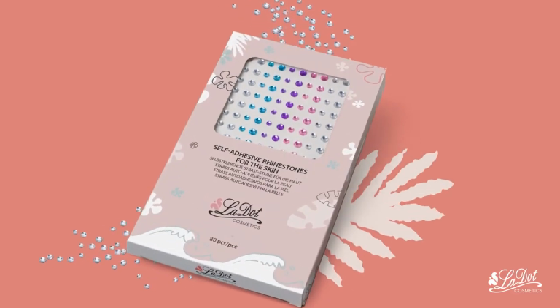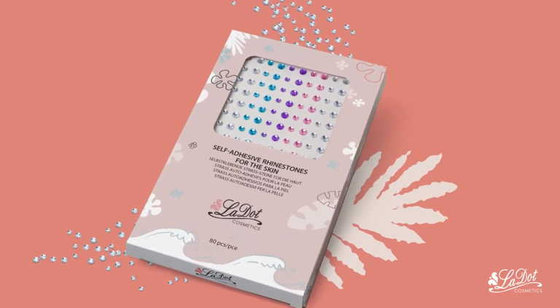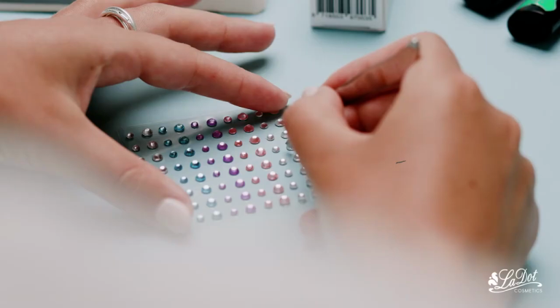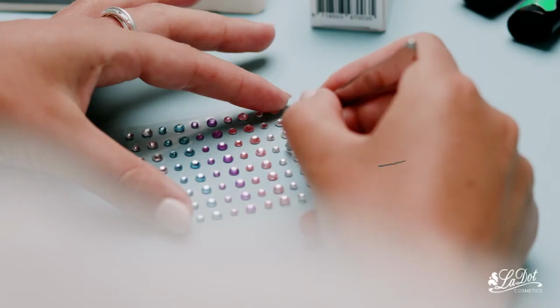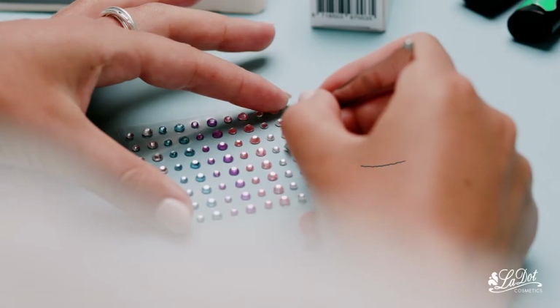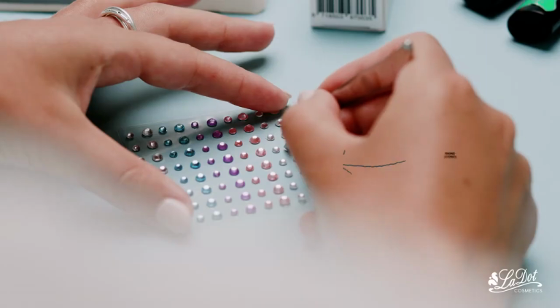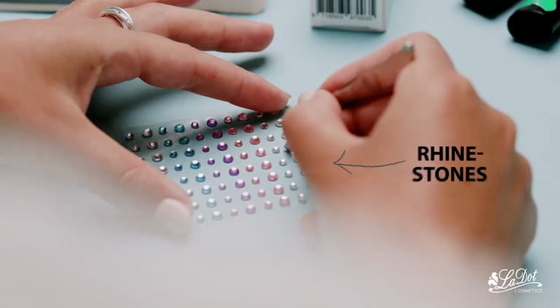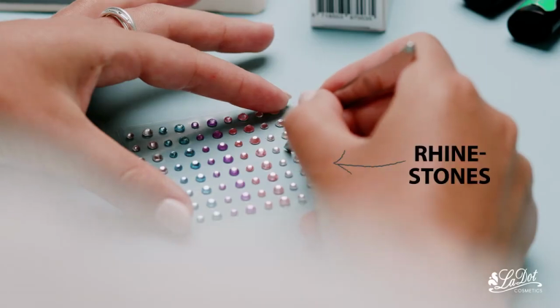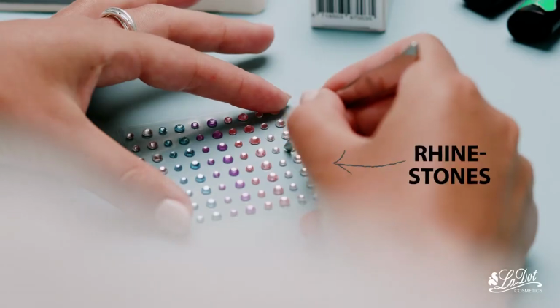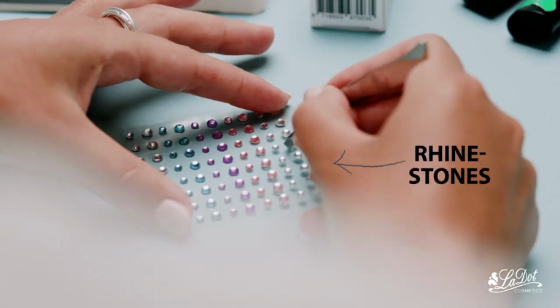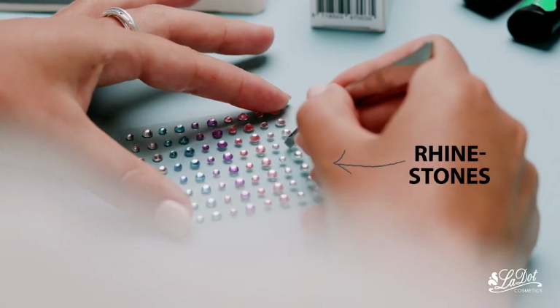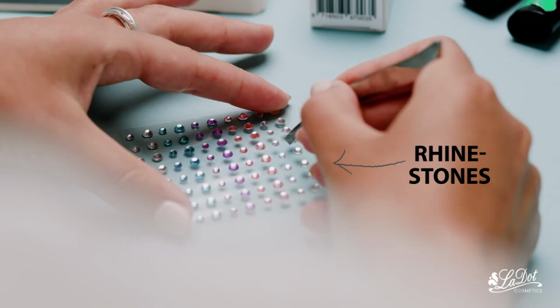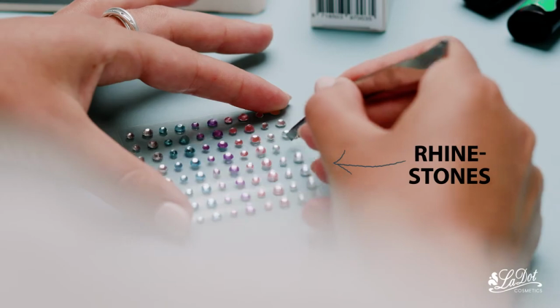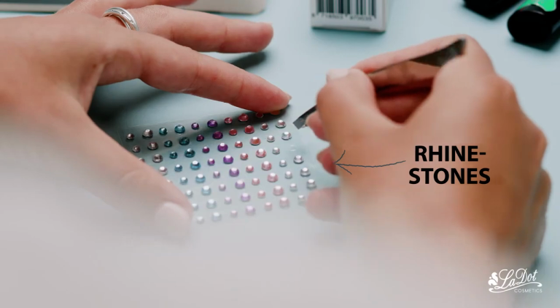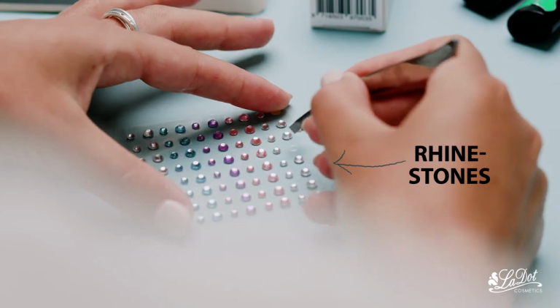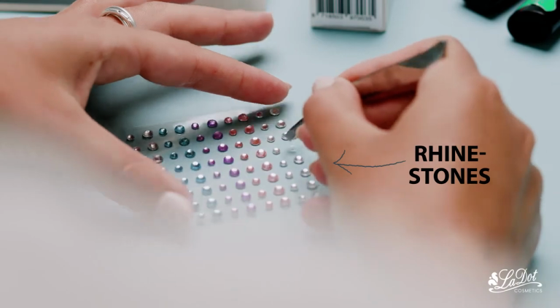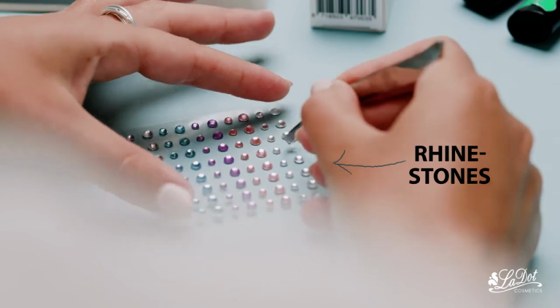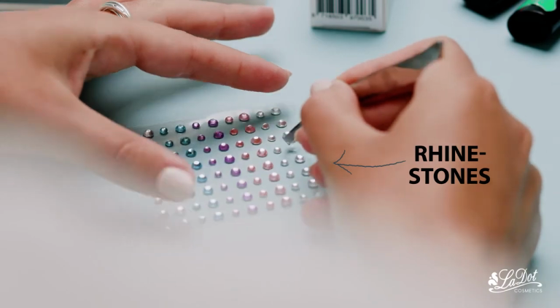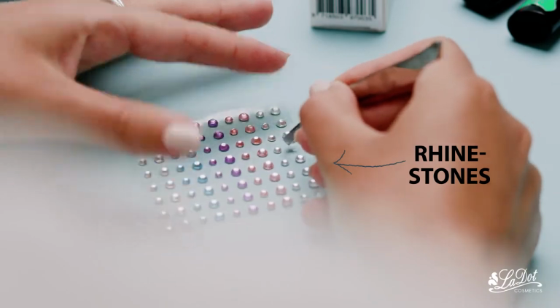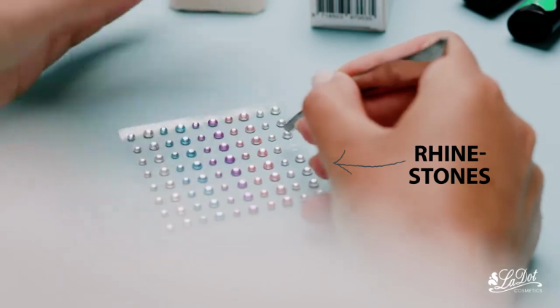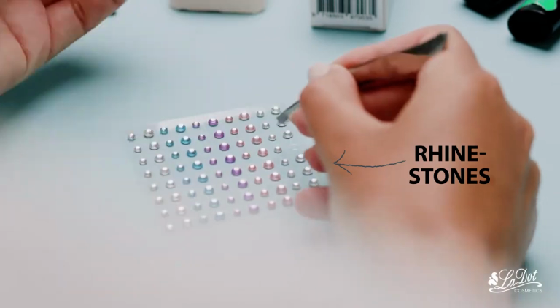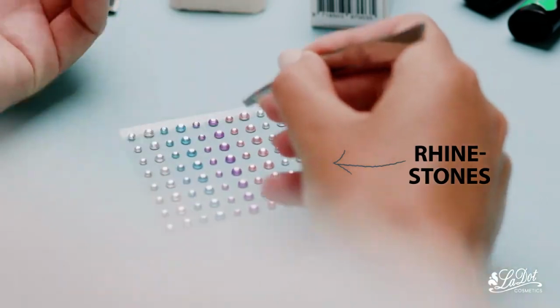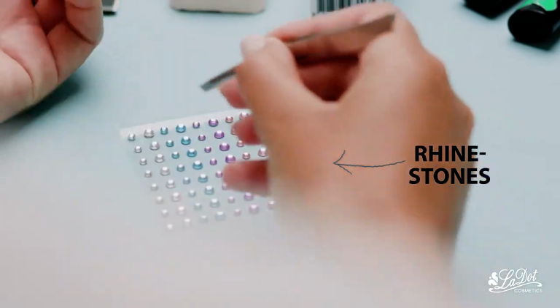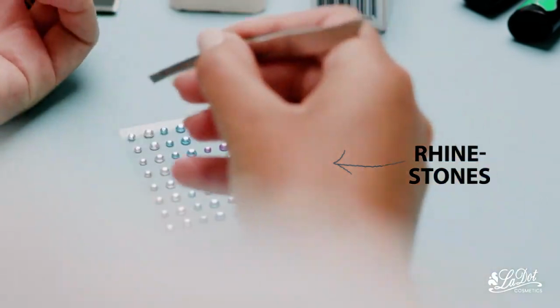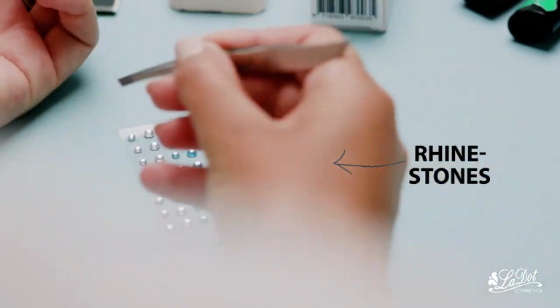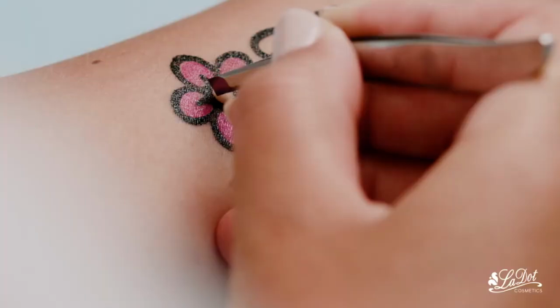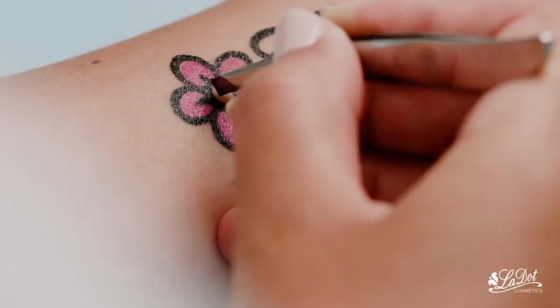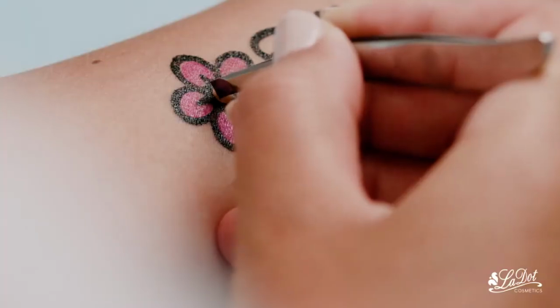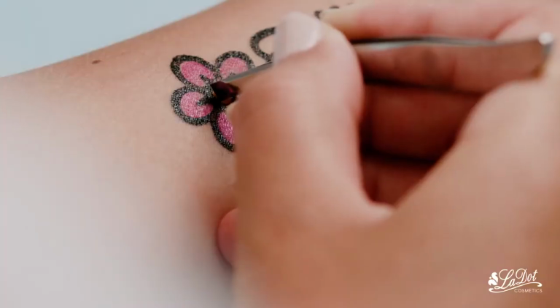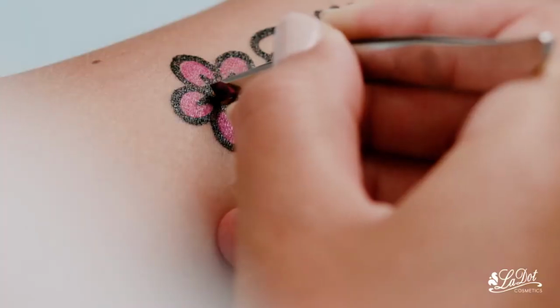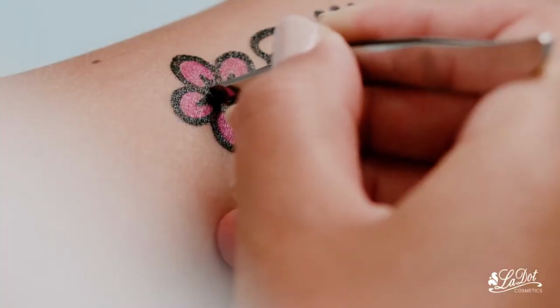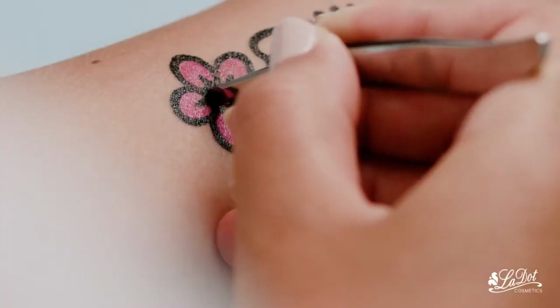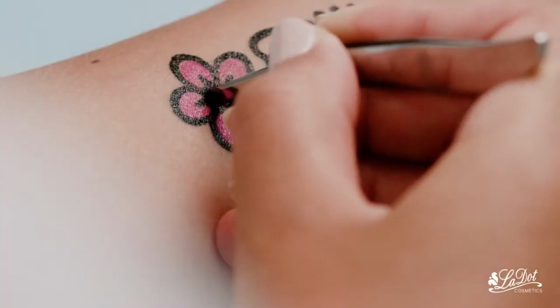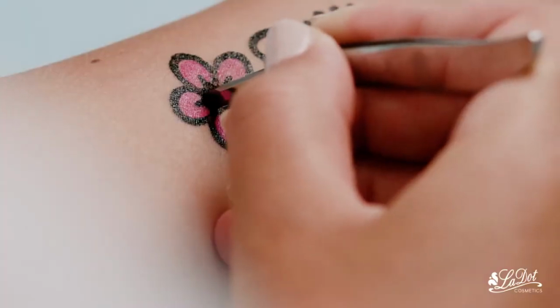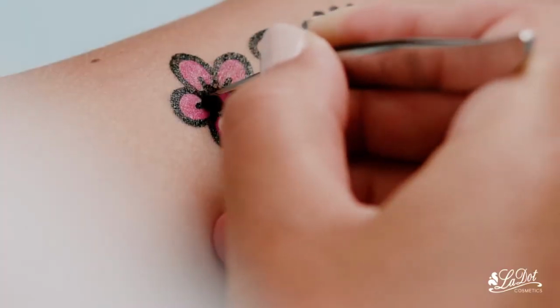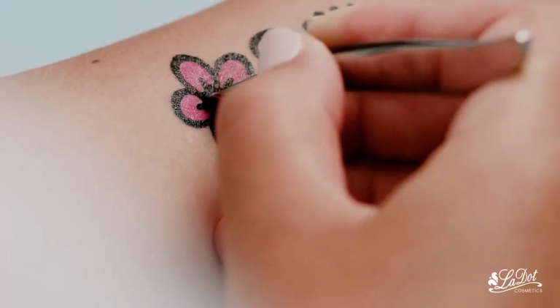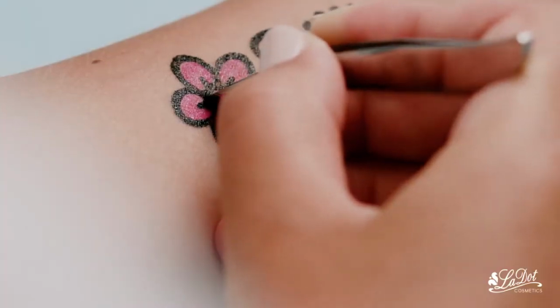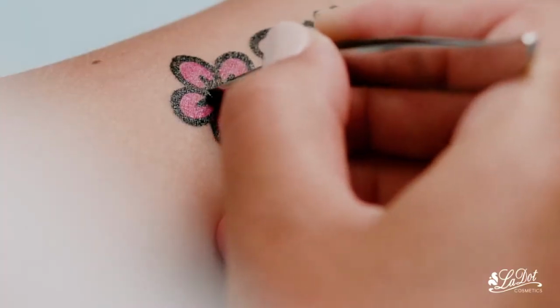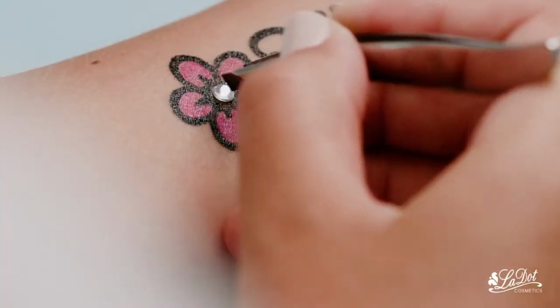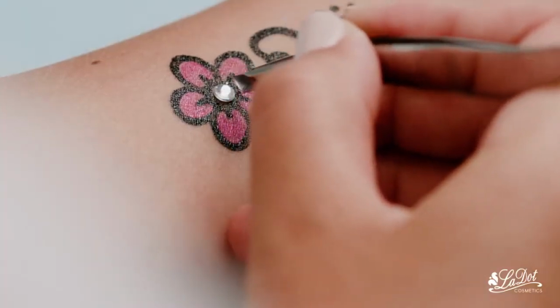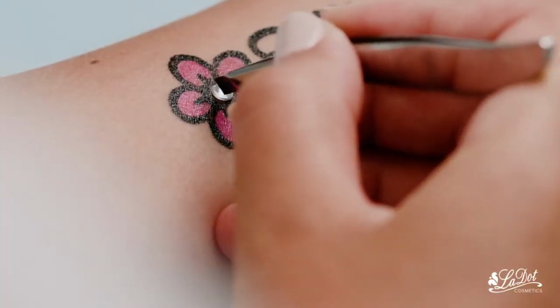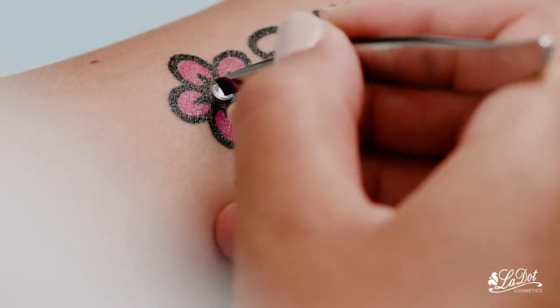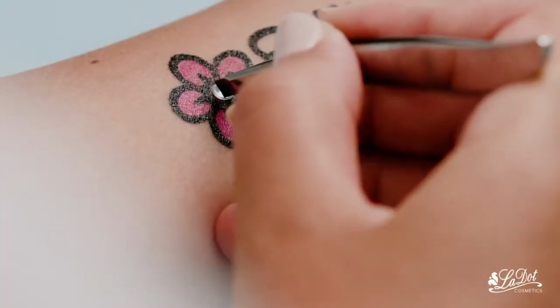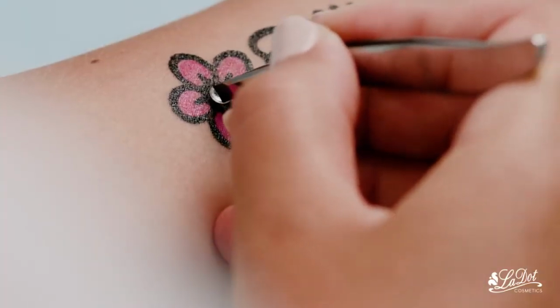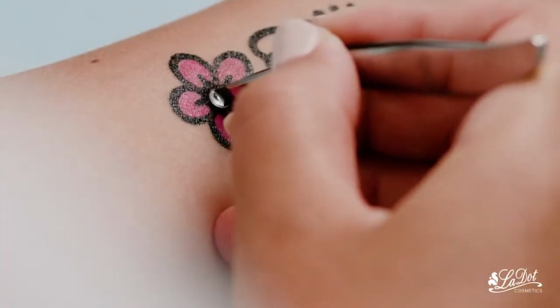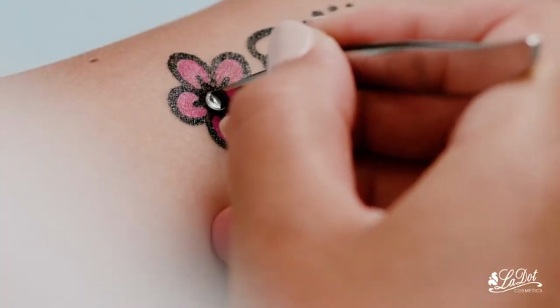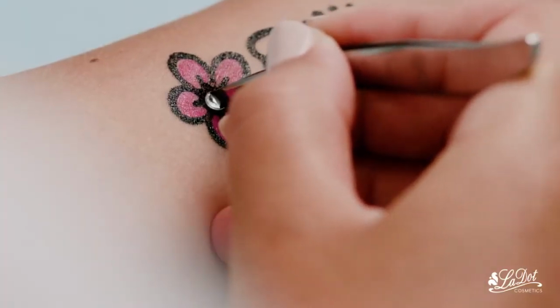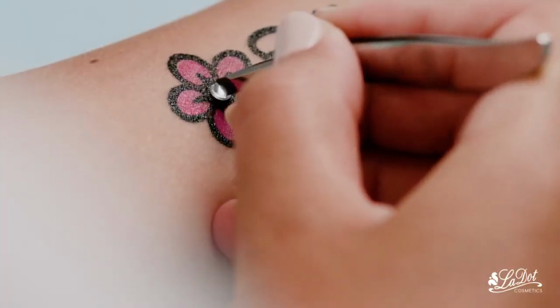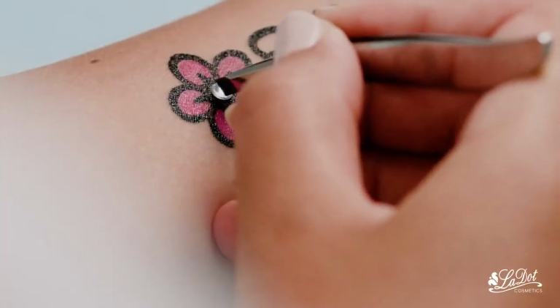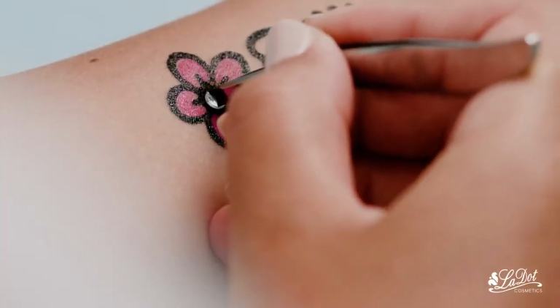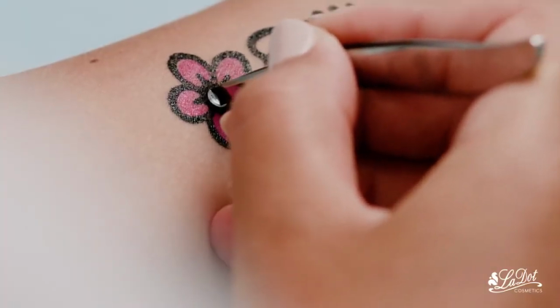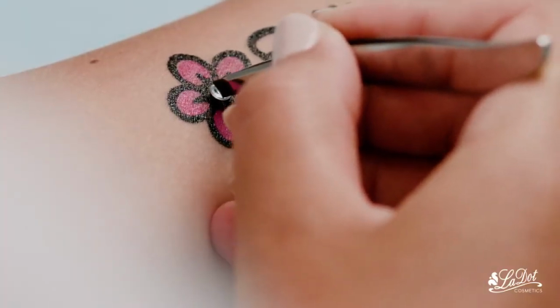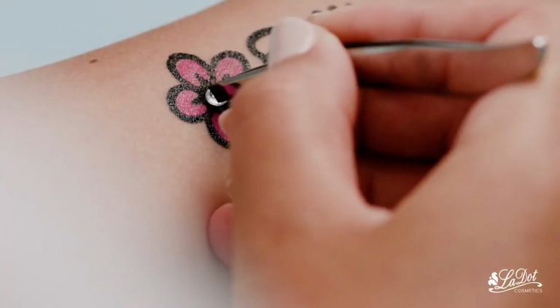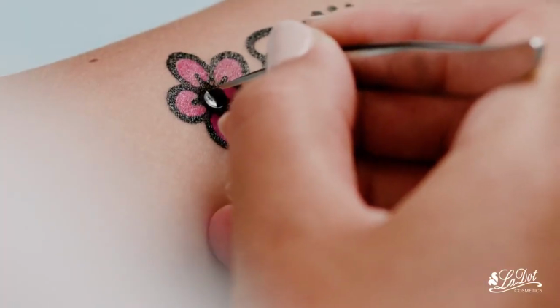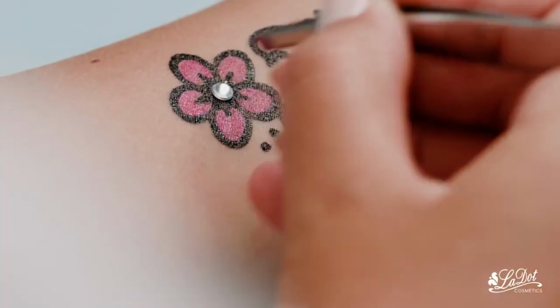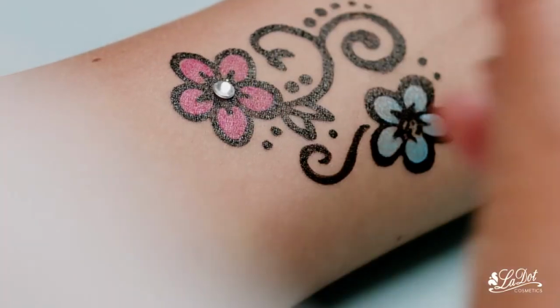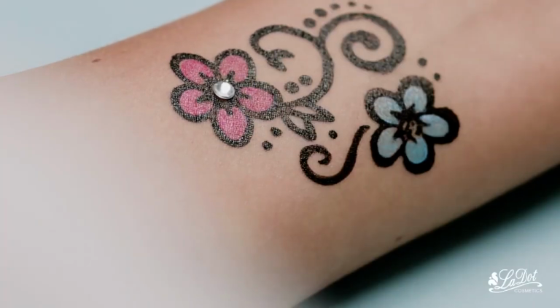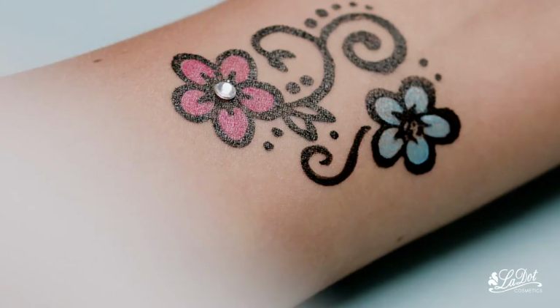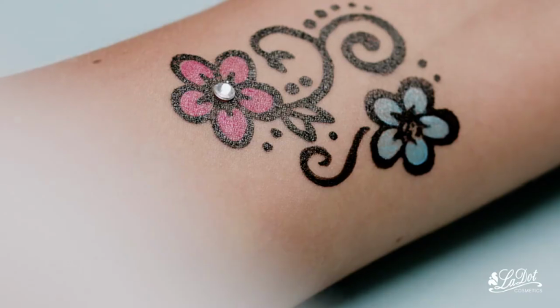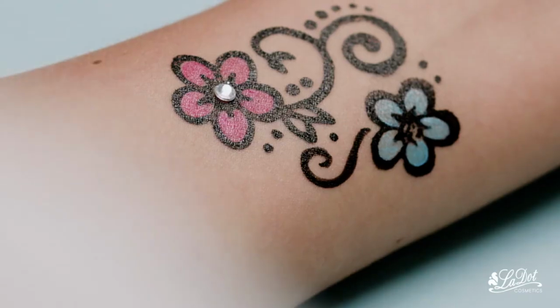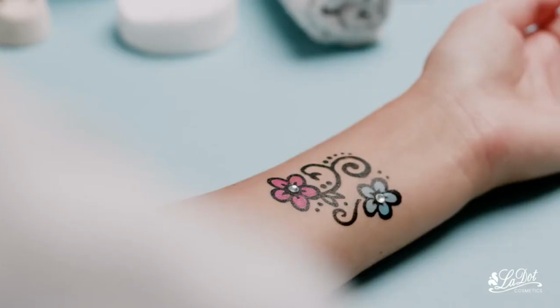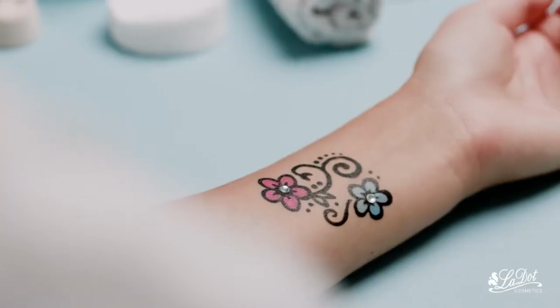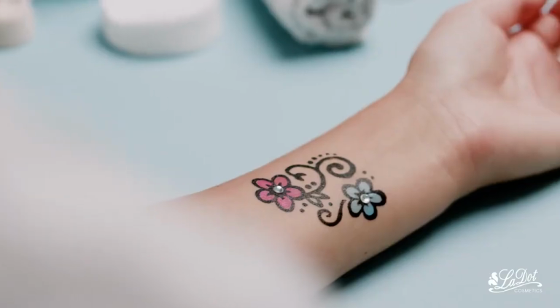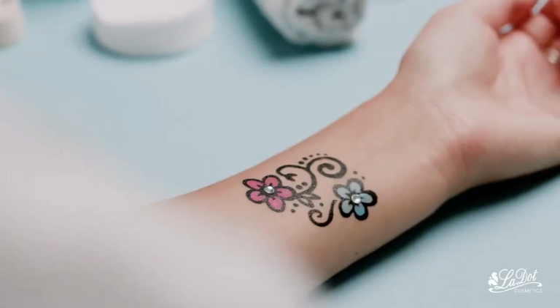You want more? Pimp up your style with your adhesive rhinestones. Place them on your skin and press them twice.